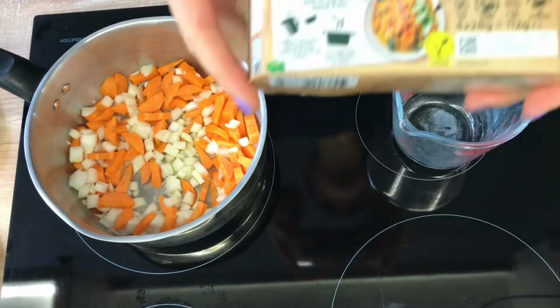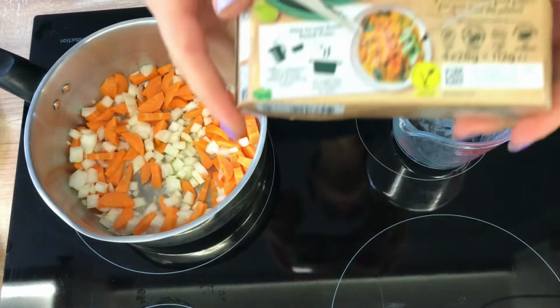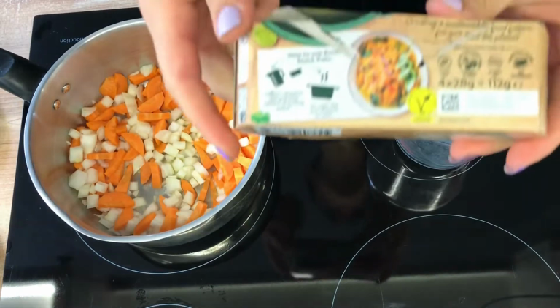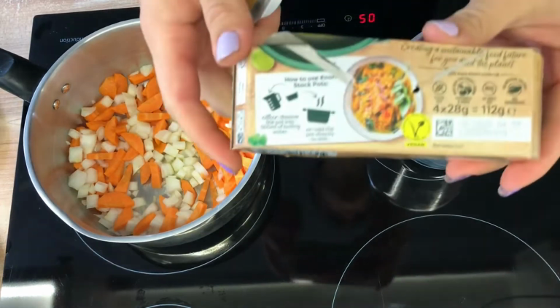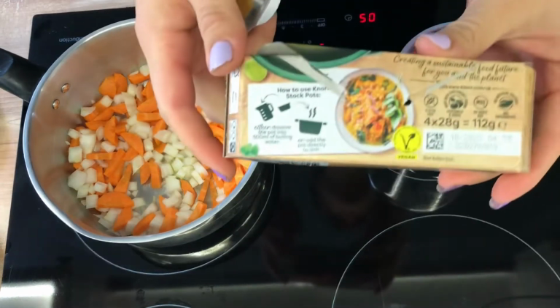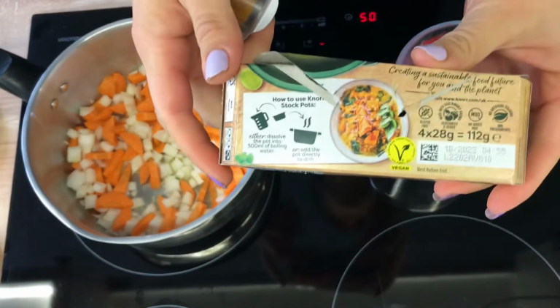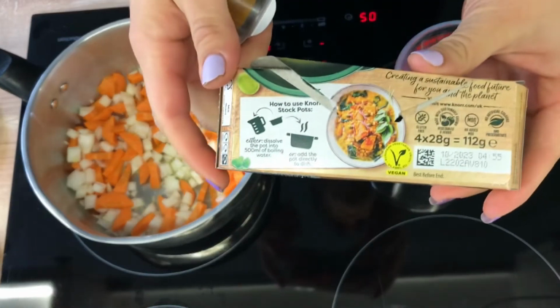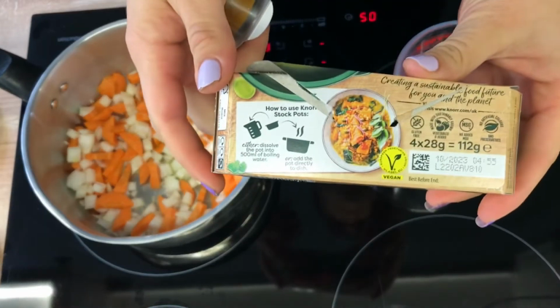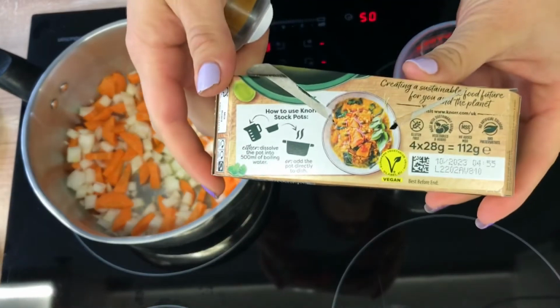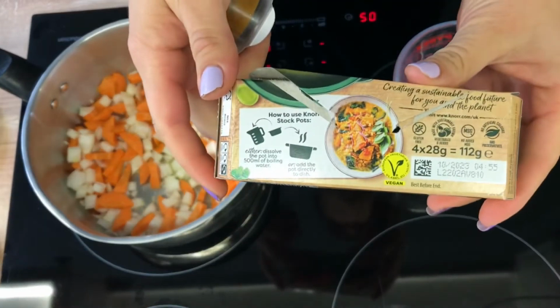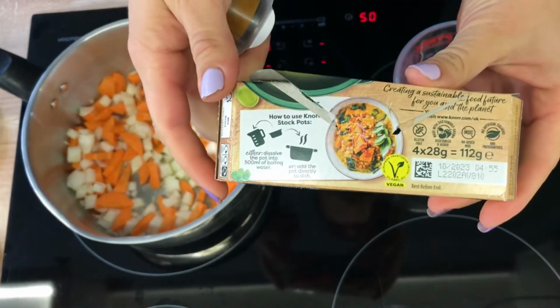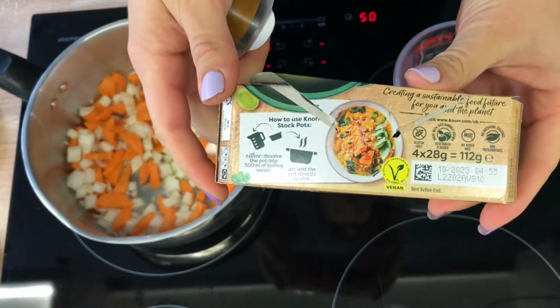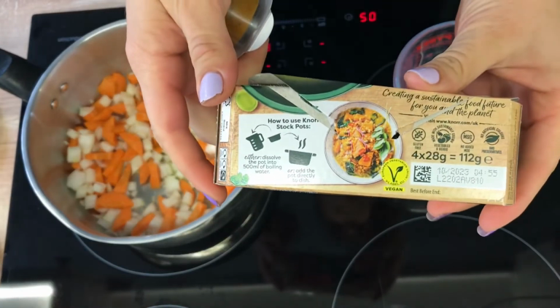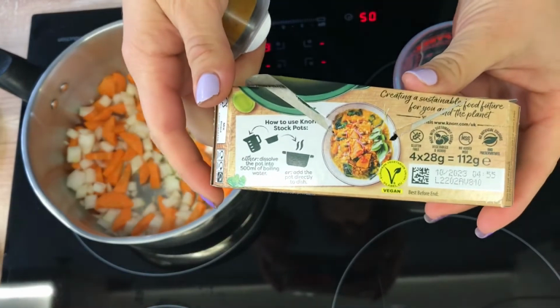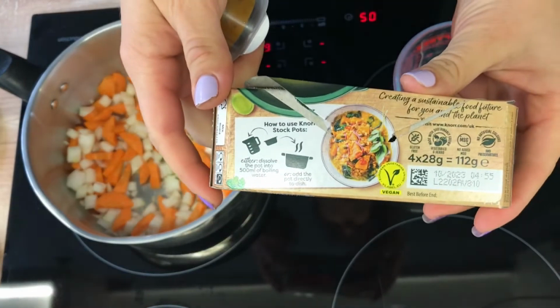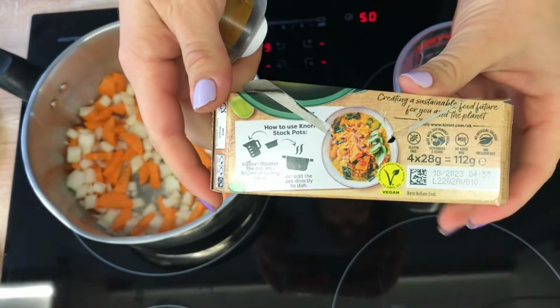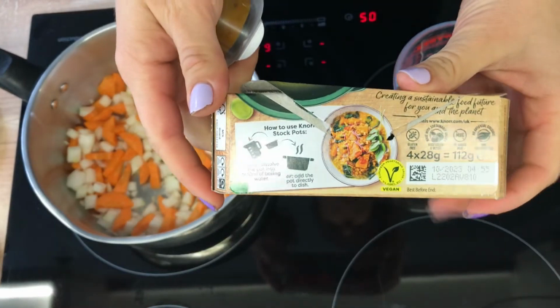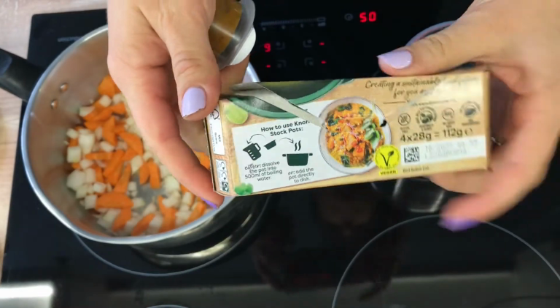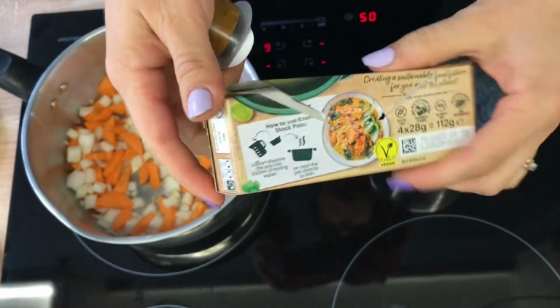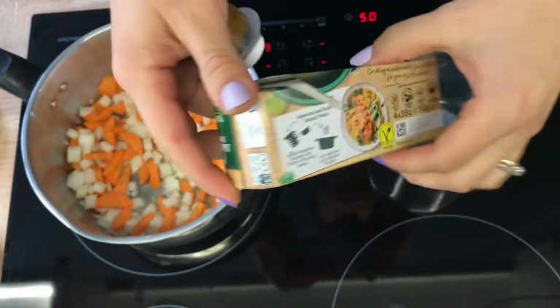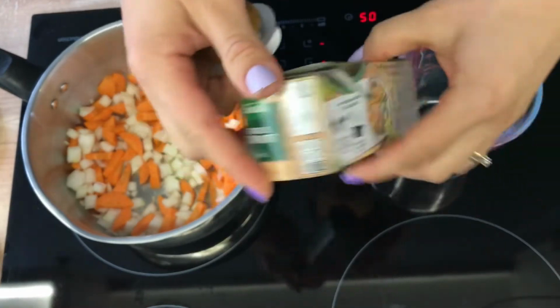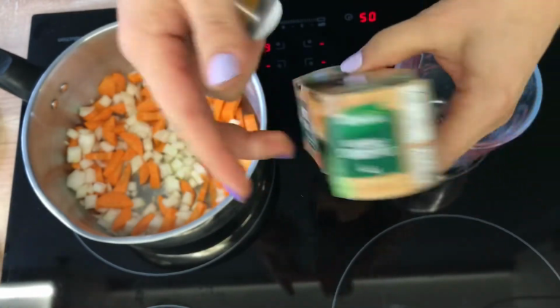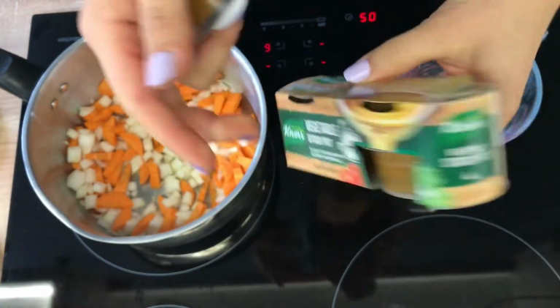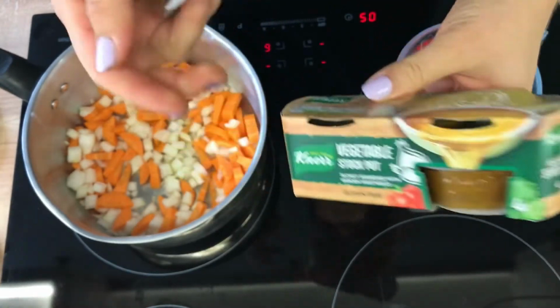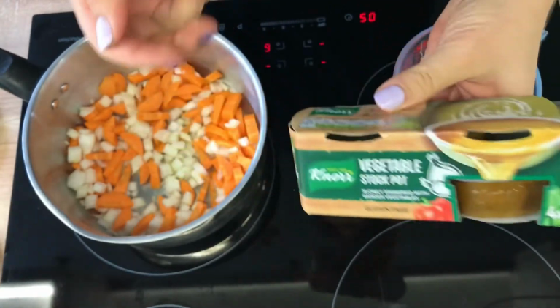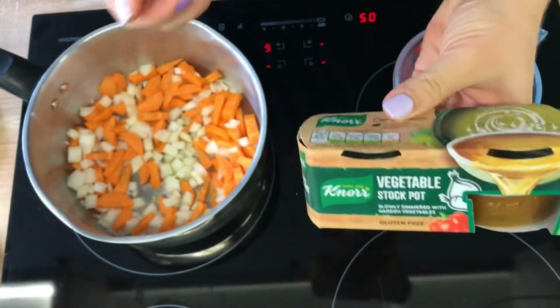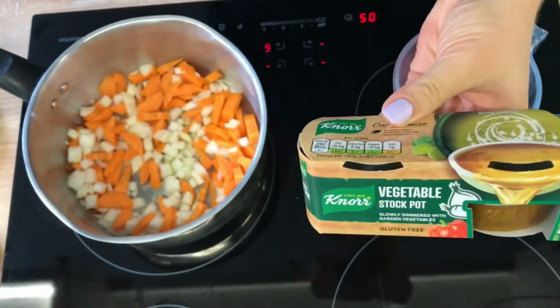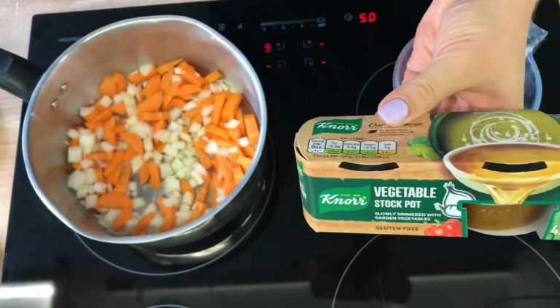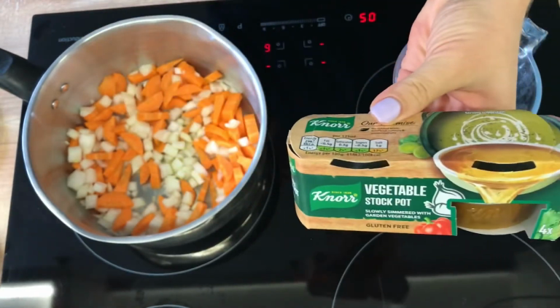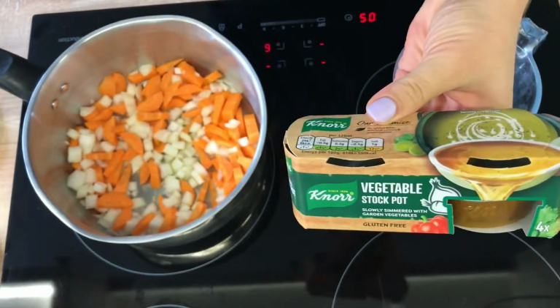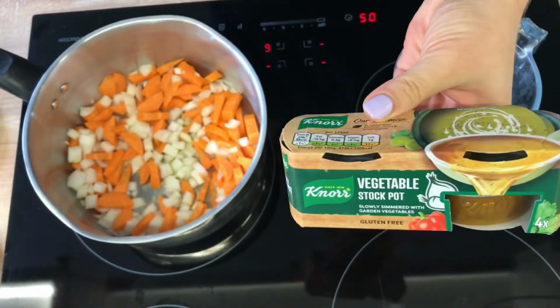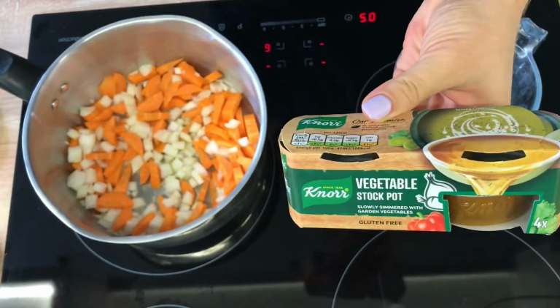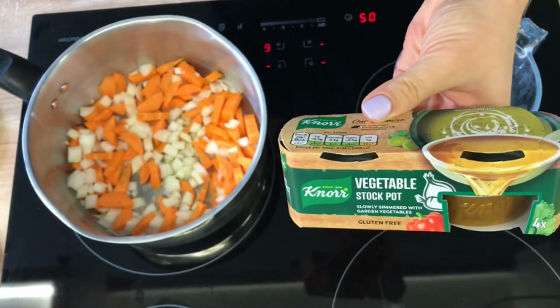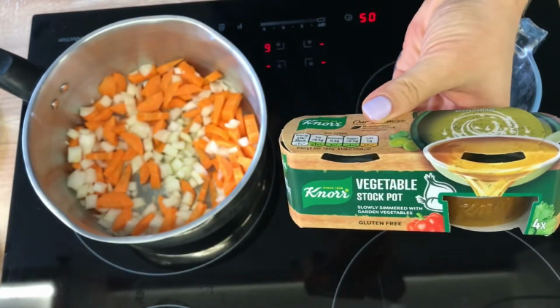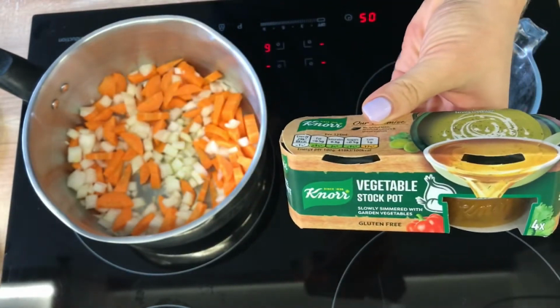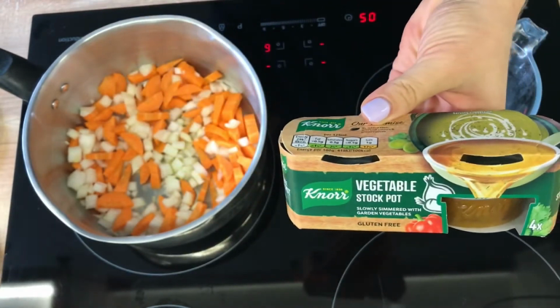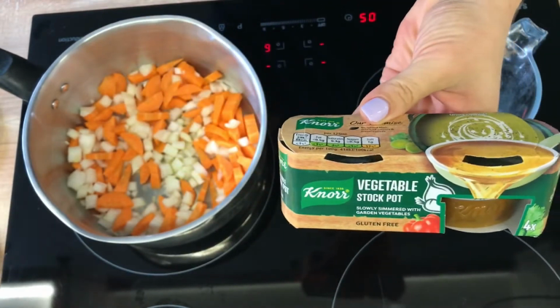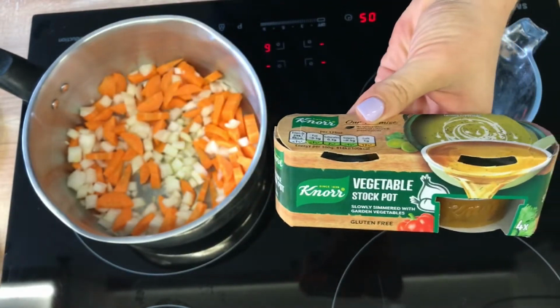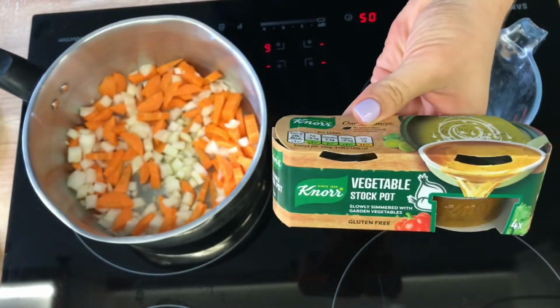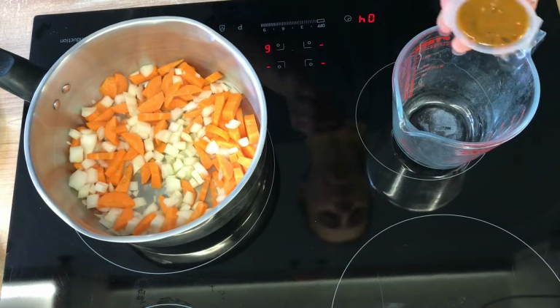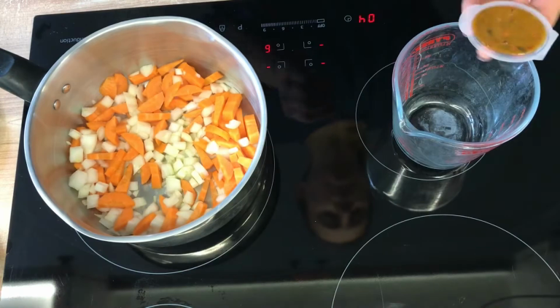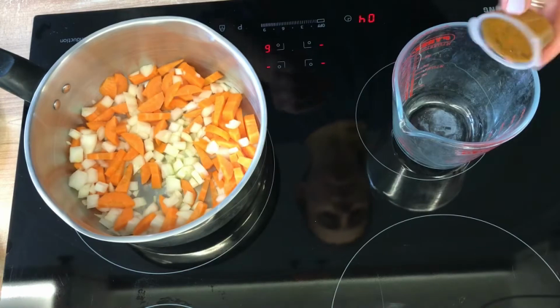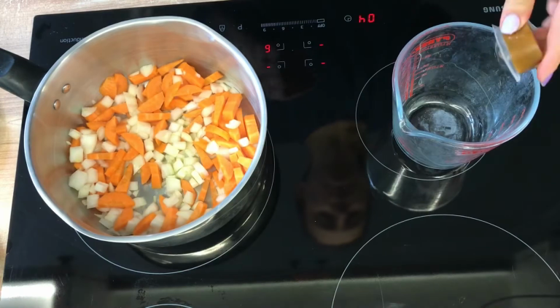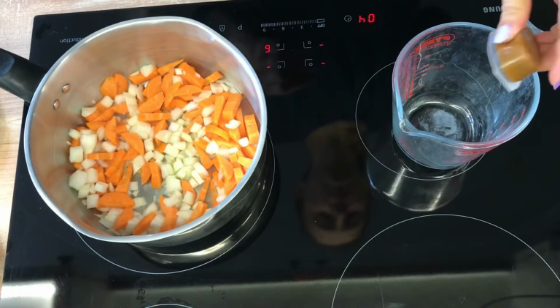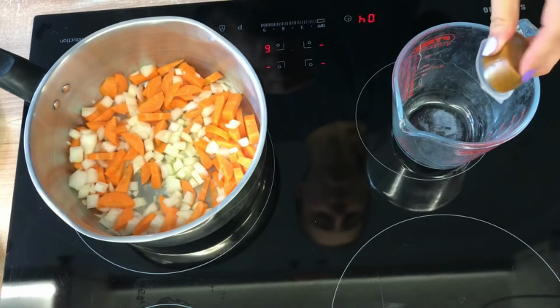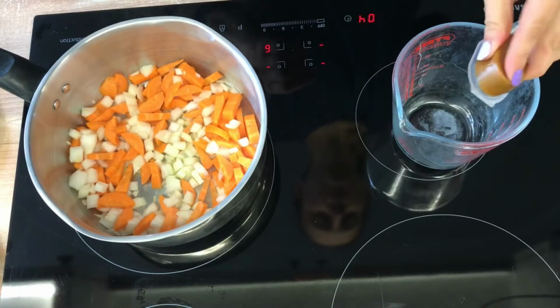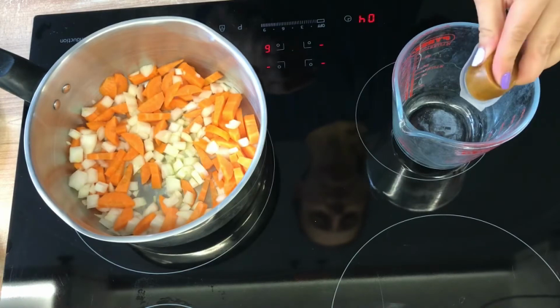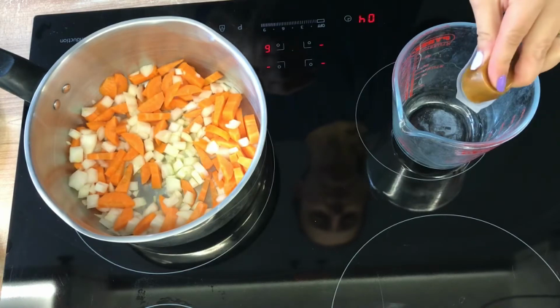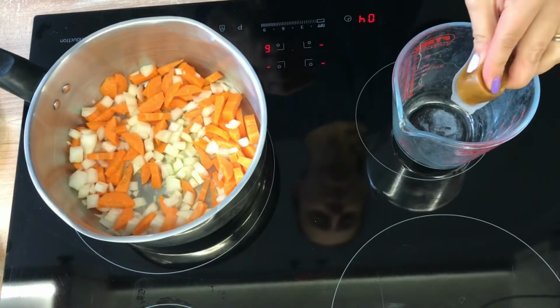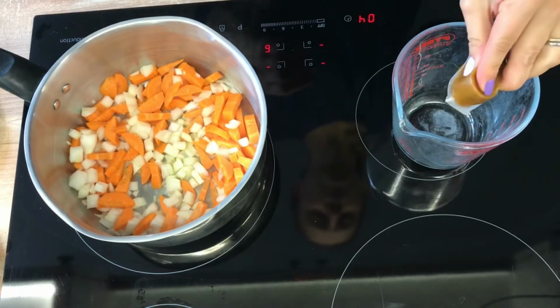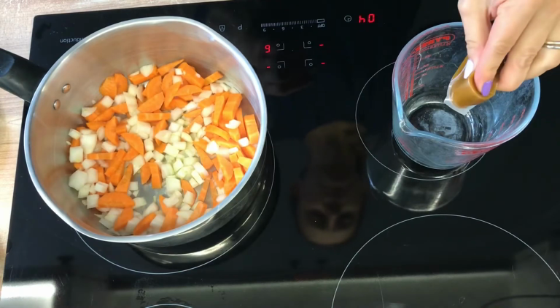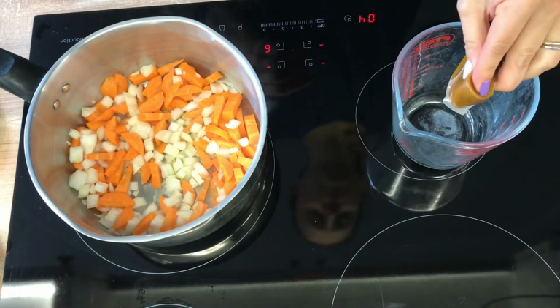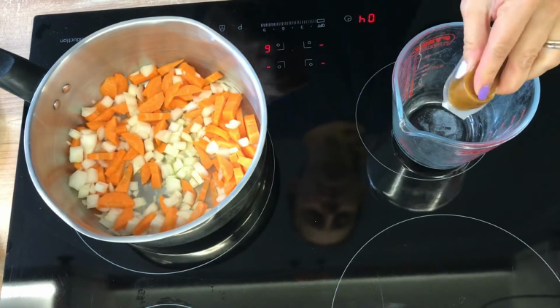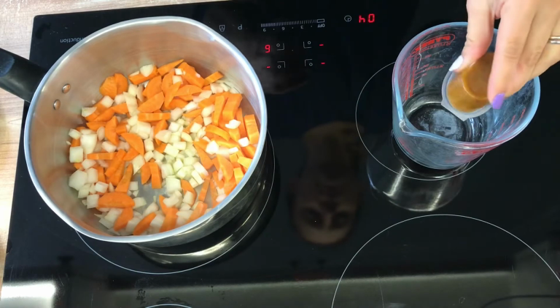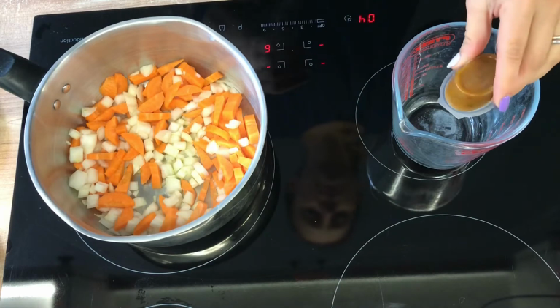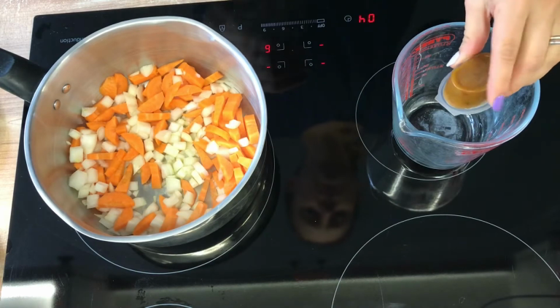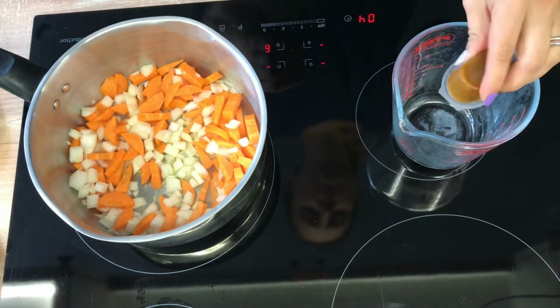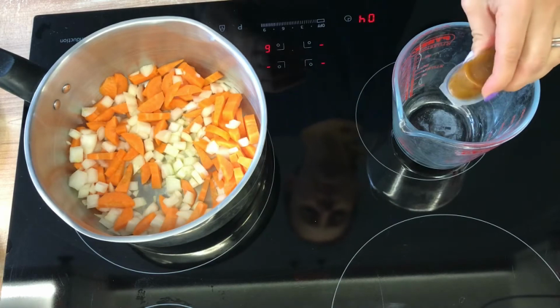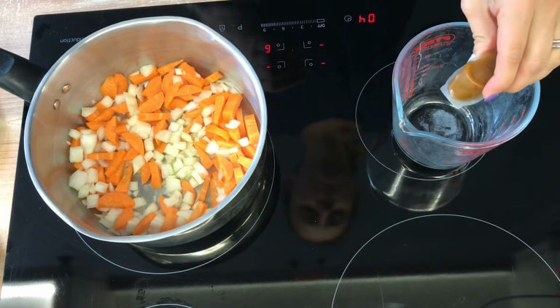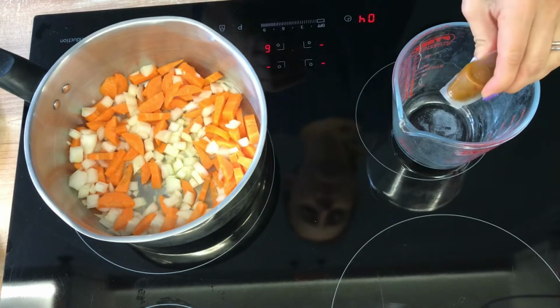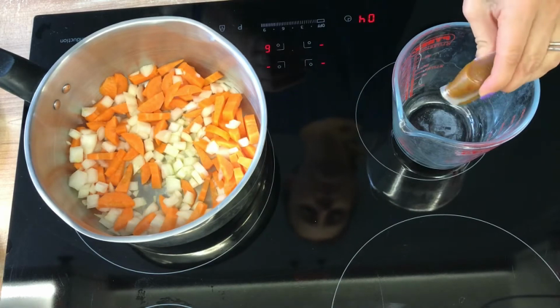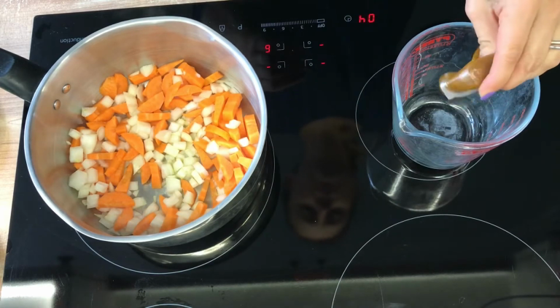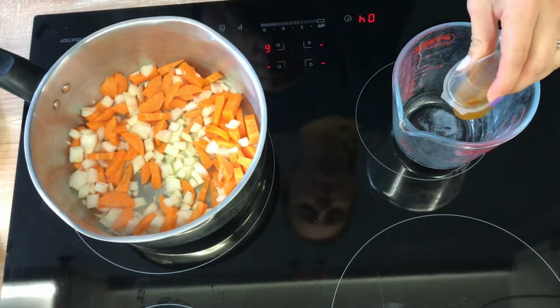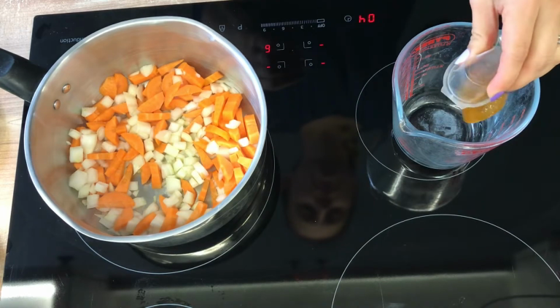In the meantime you can prepare your stock. Here I'm using vegetable stock which is vegan and gluten free.